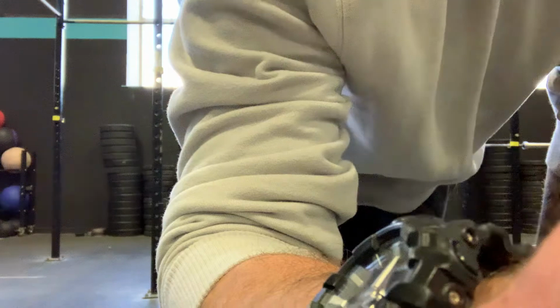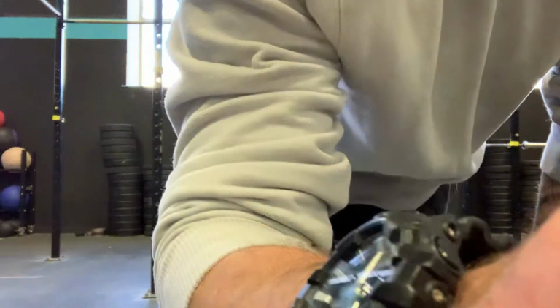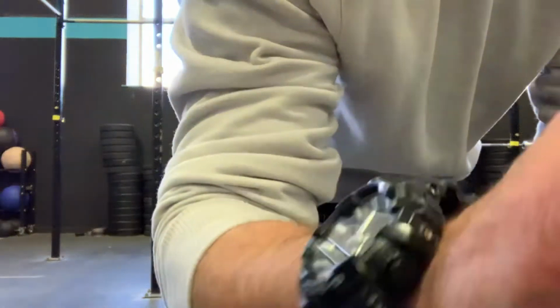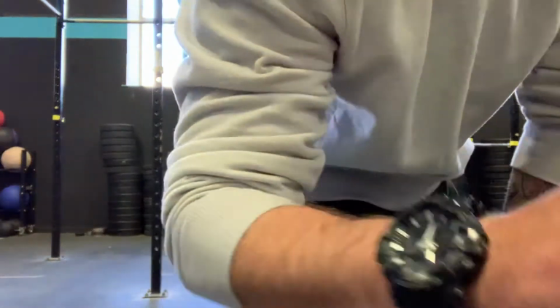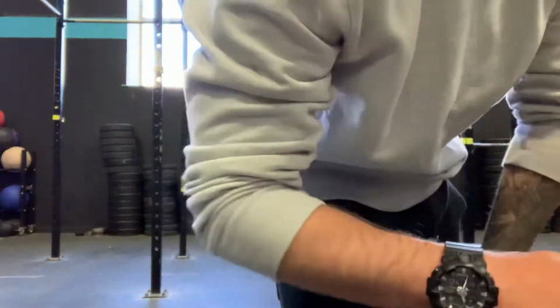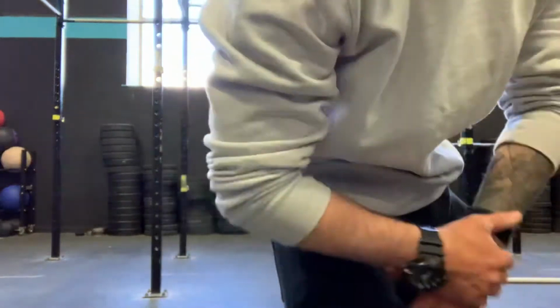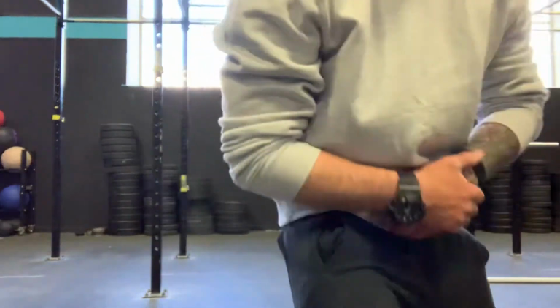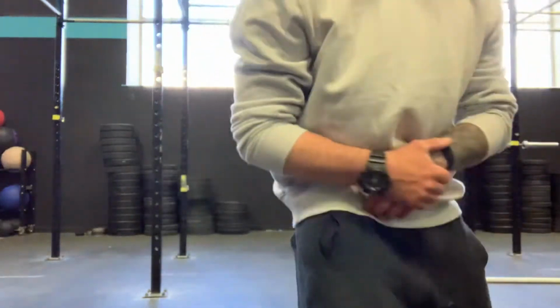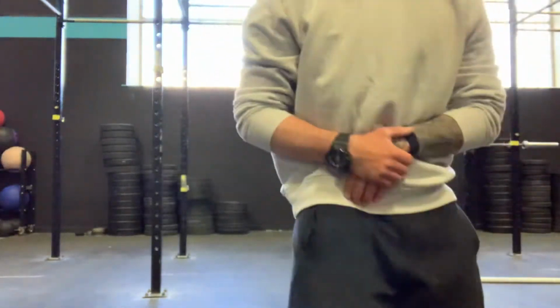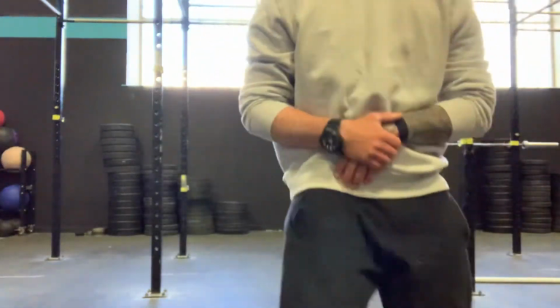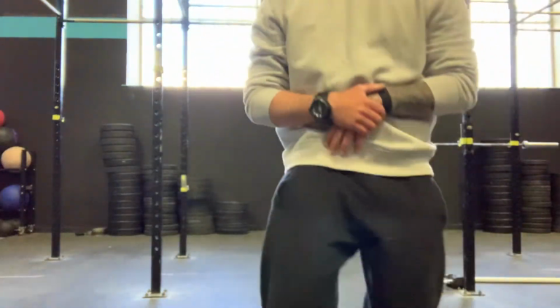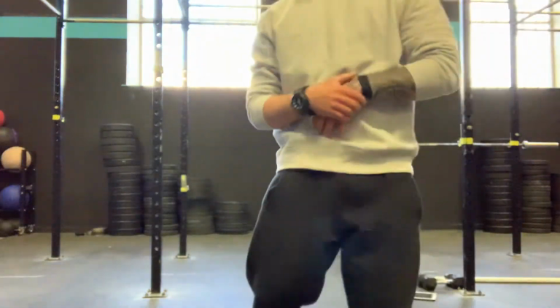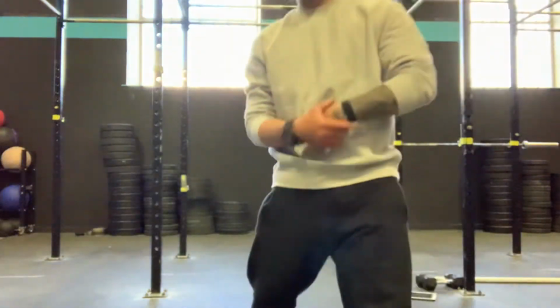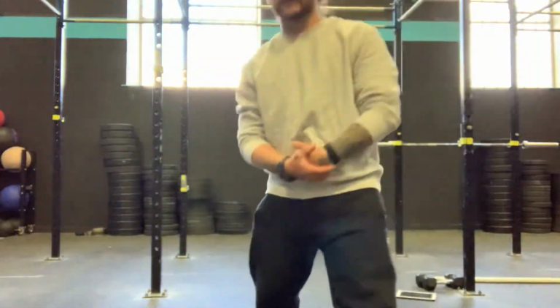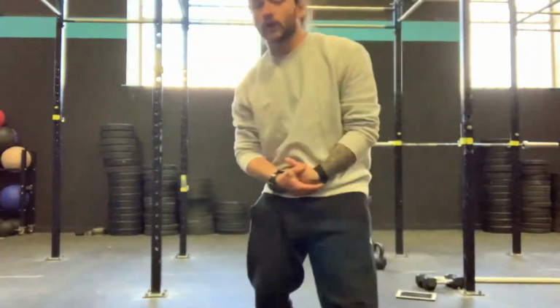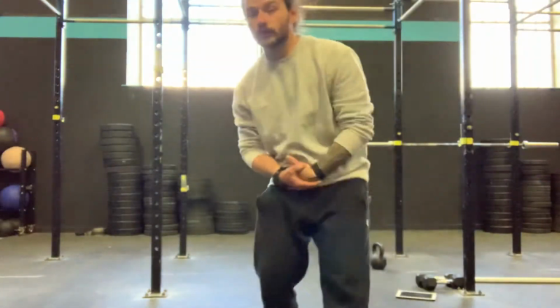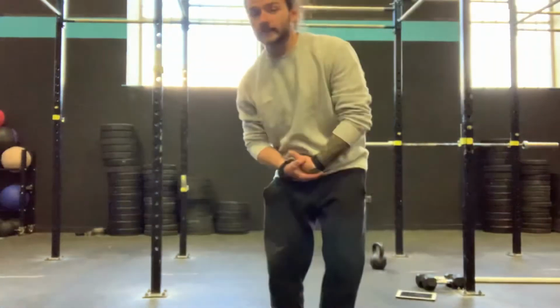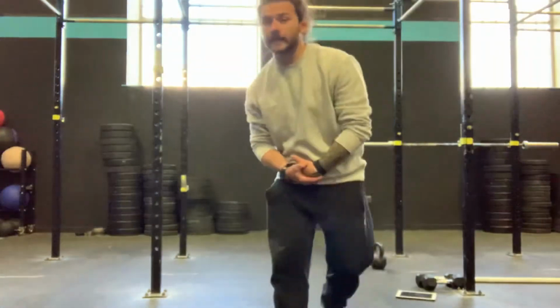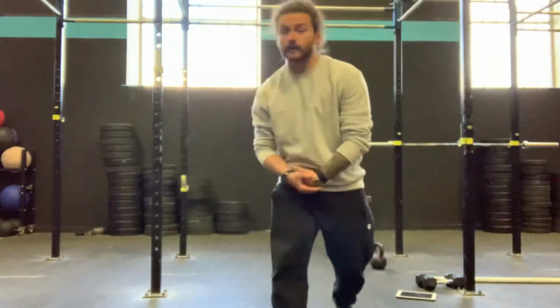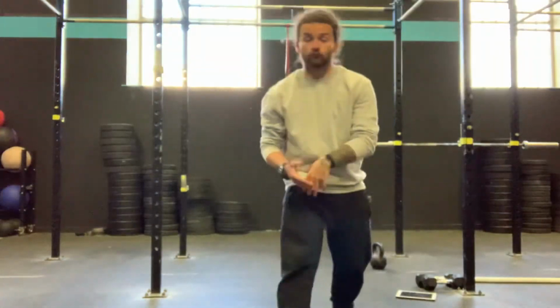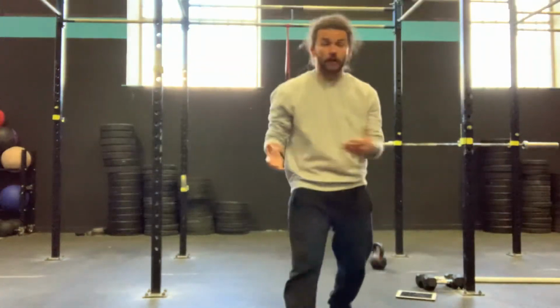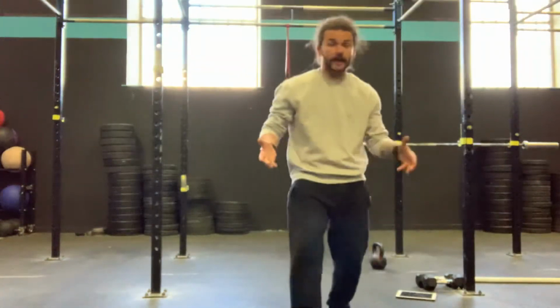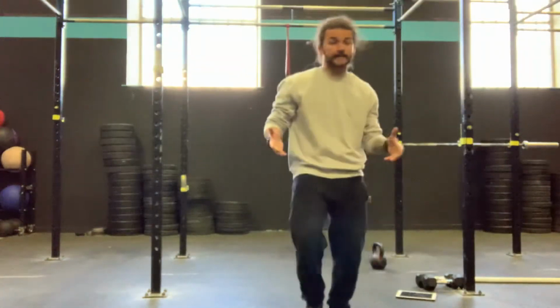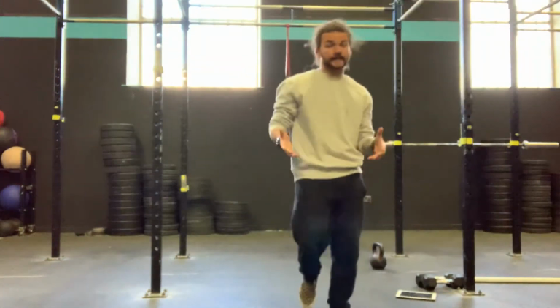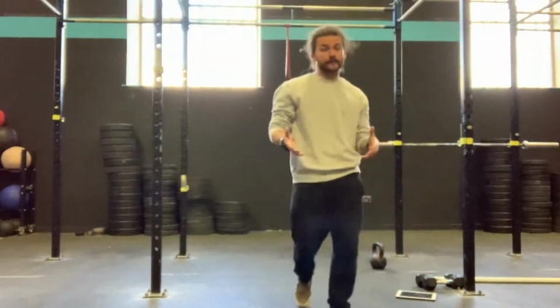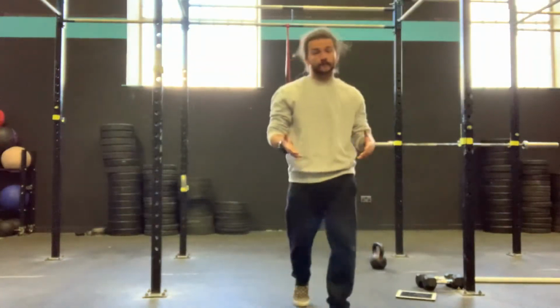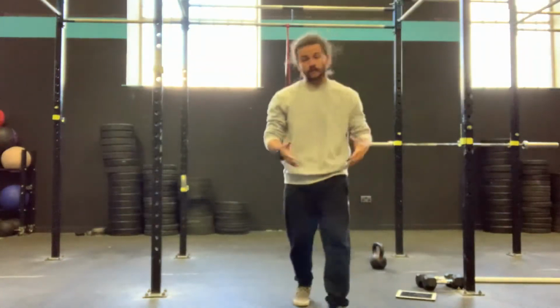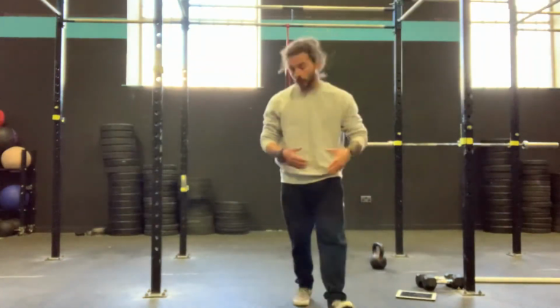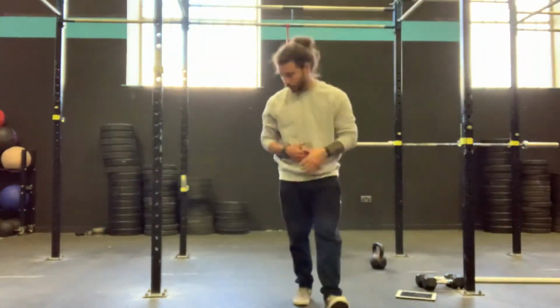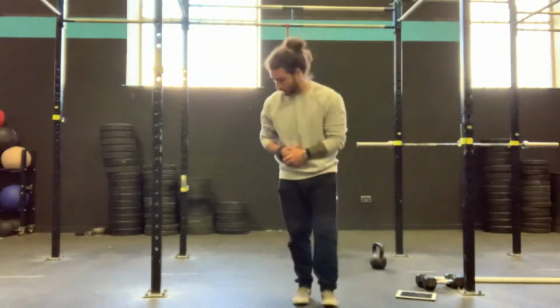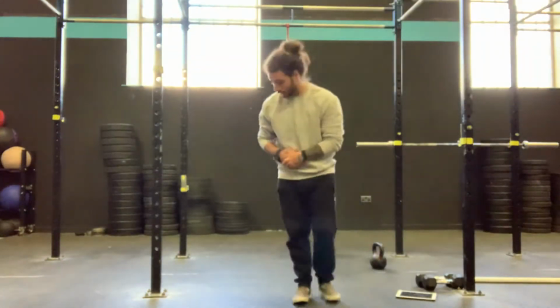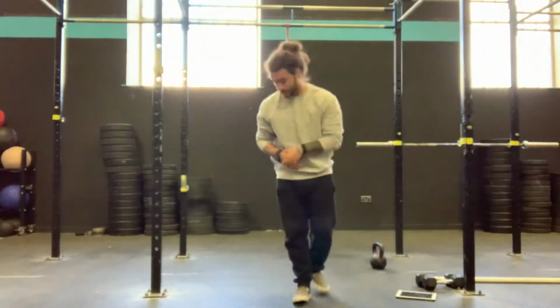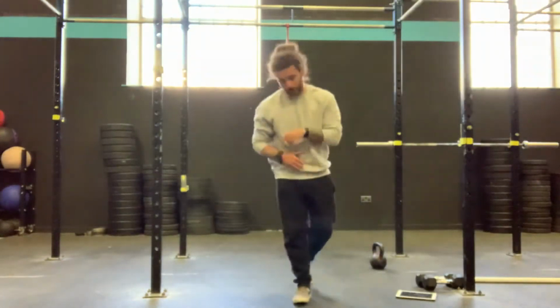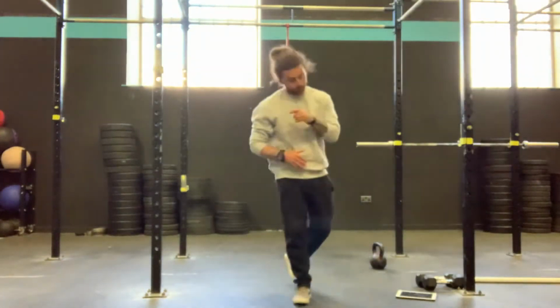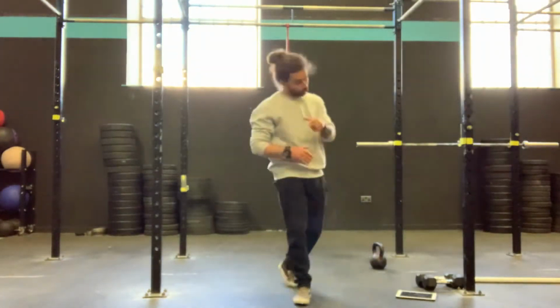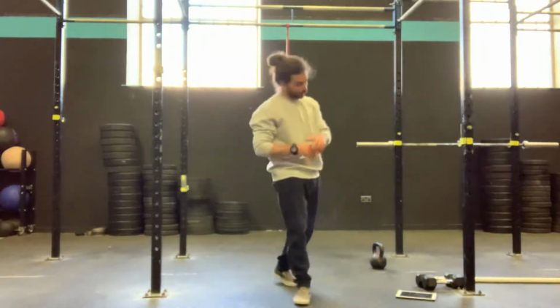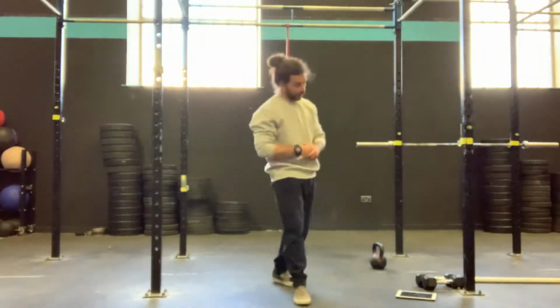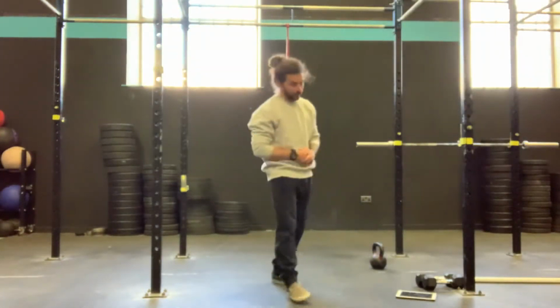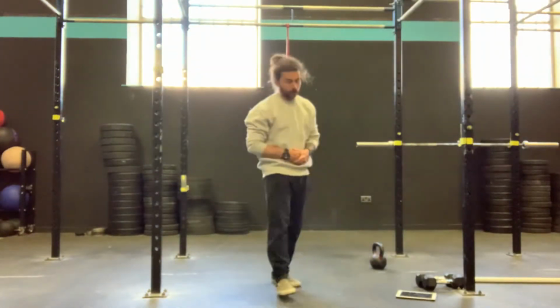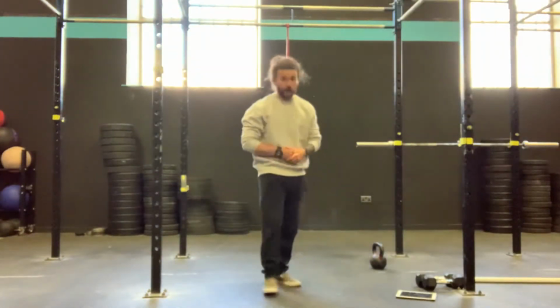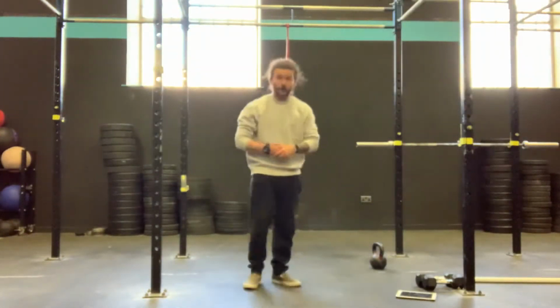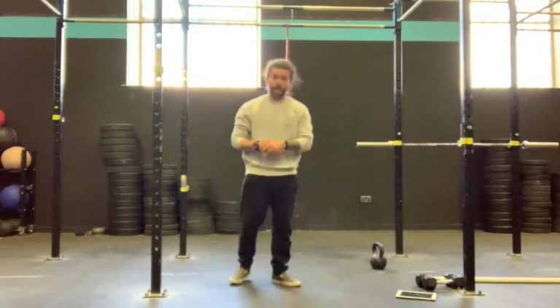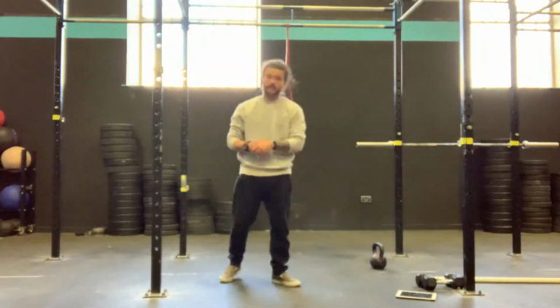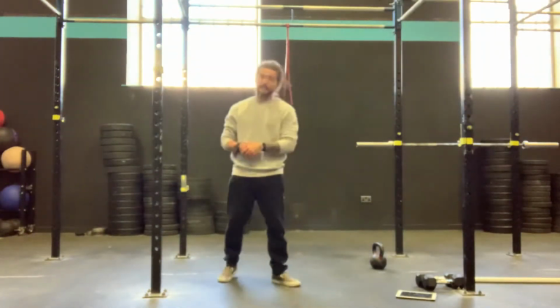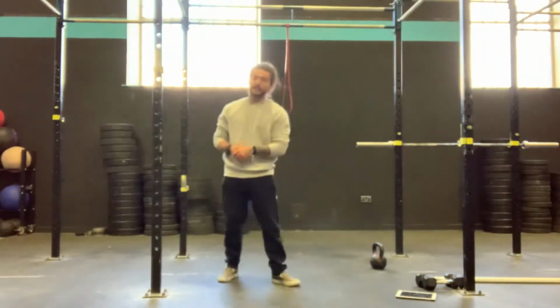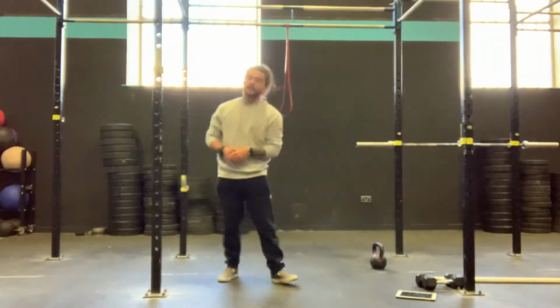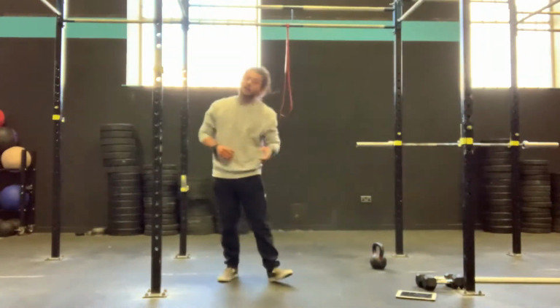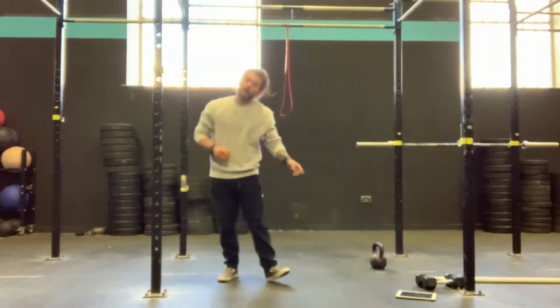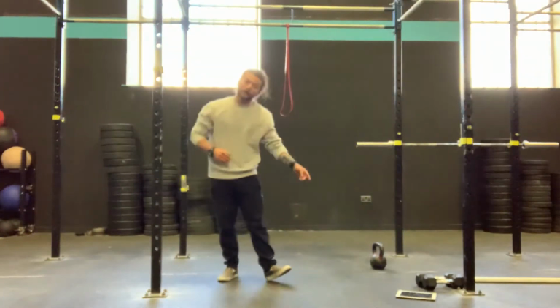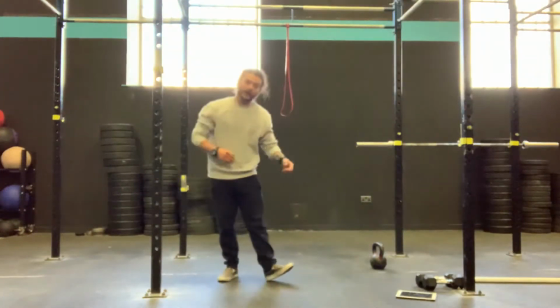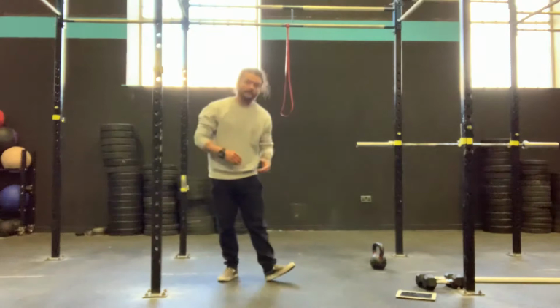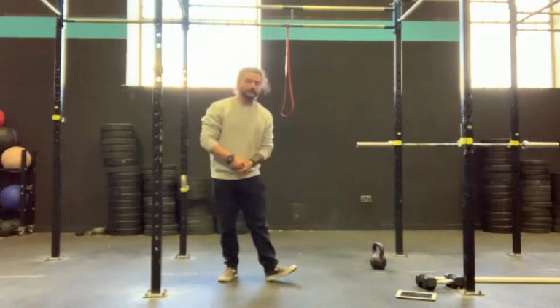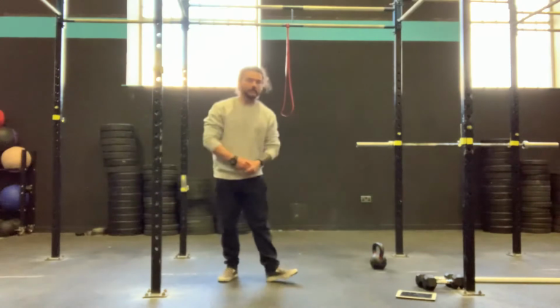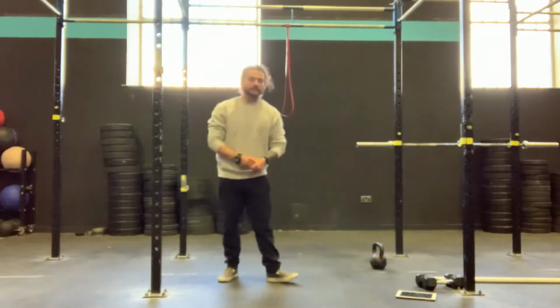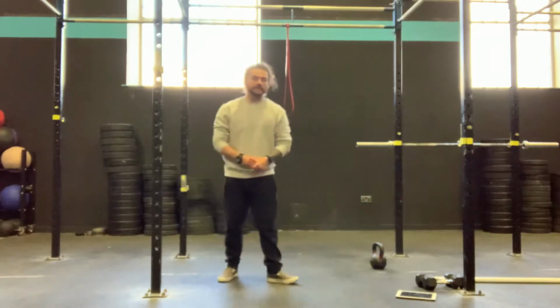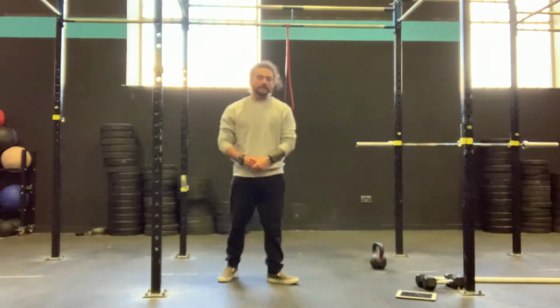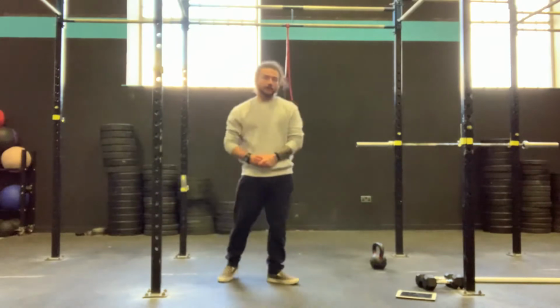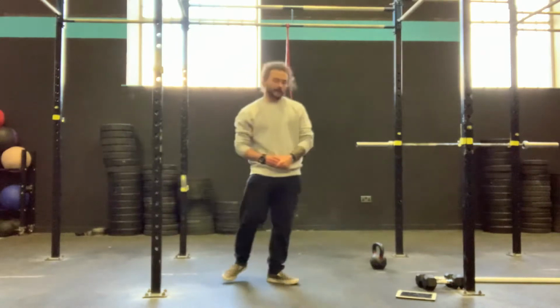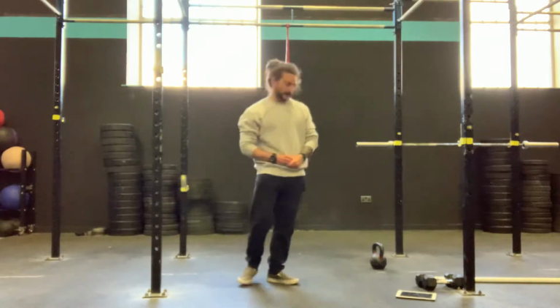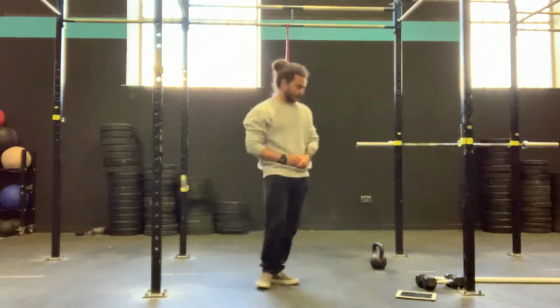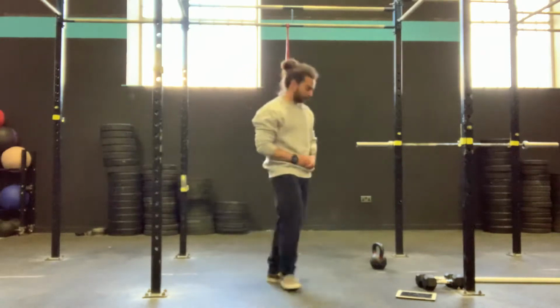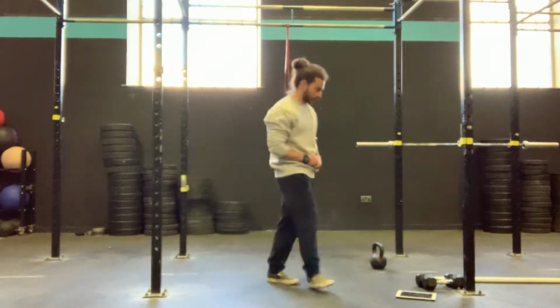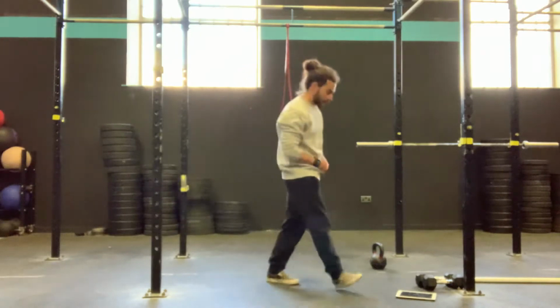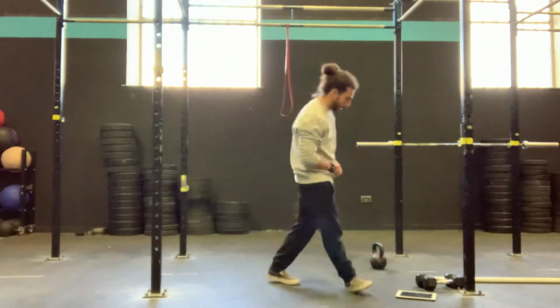Team! It's Thursday! Rest day for most of us, but if you train on a Thursday, we have a doozy of a workout for you, right?